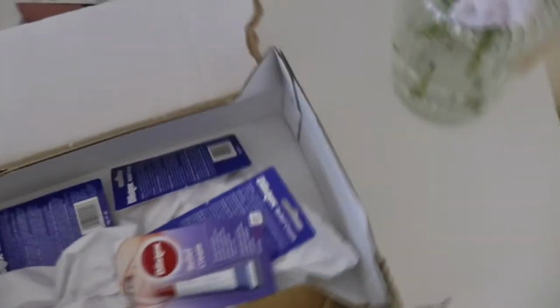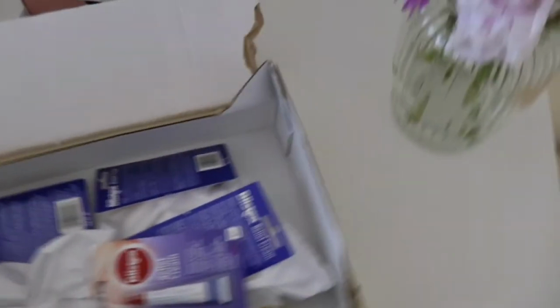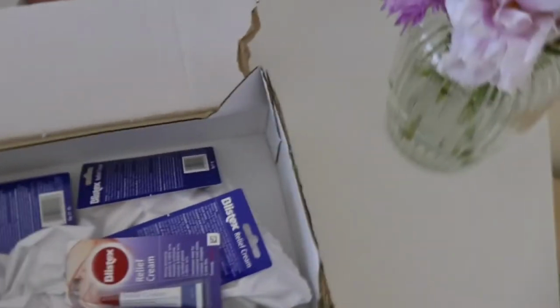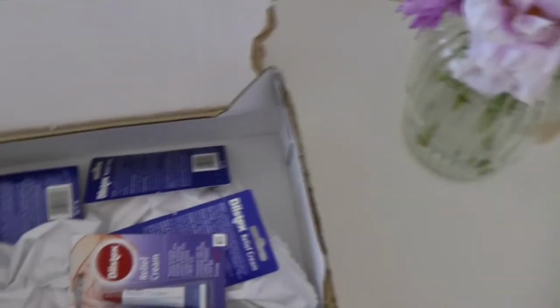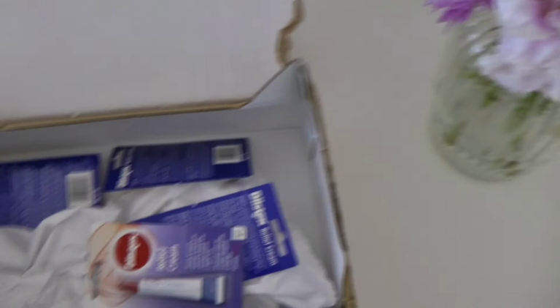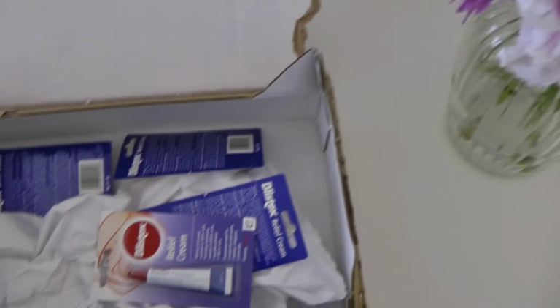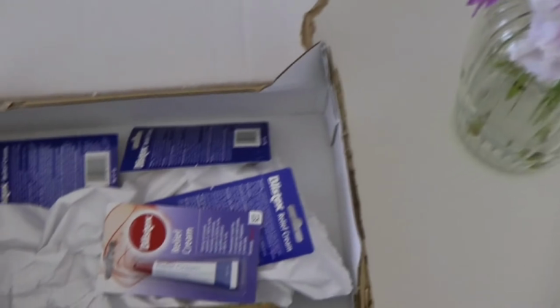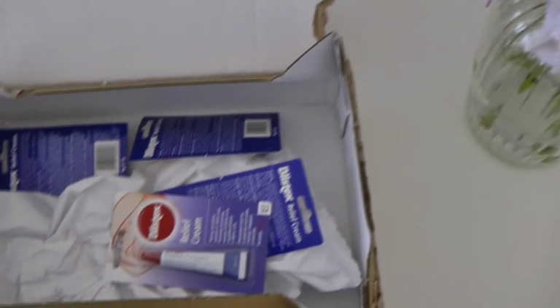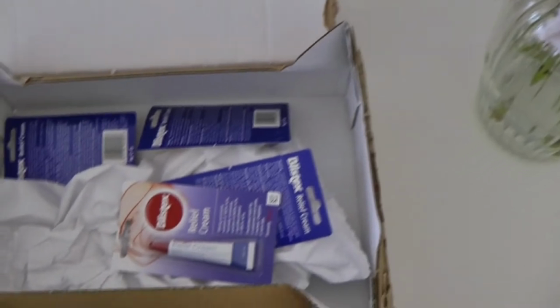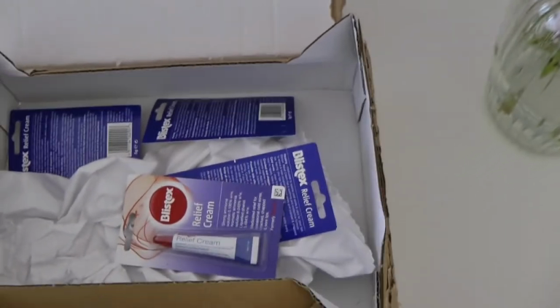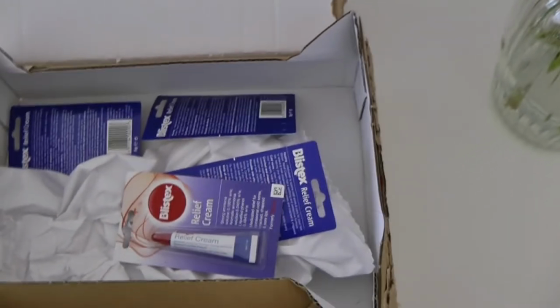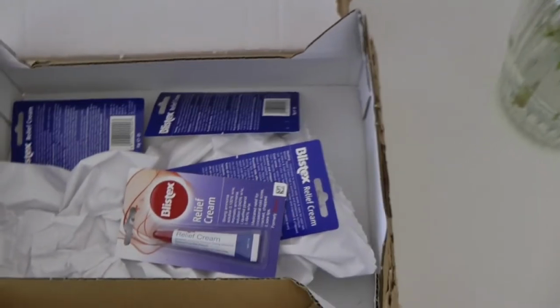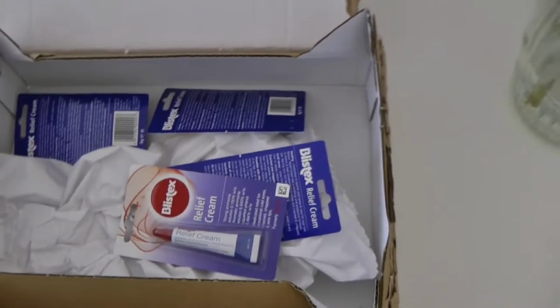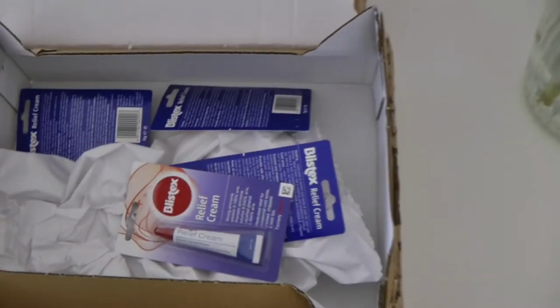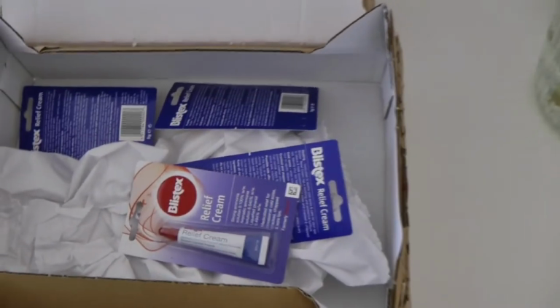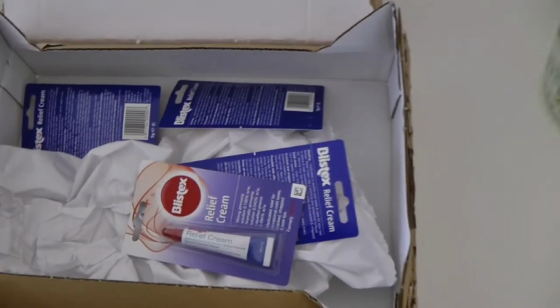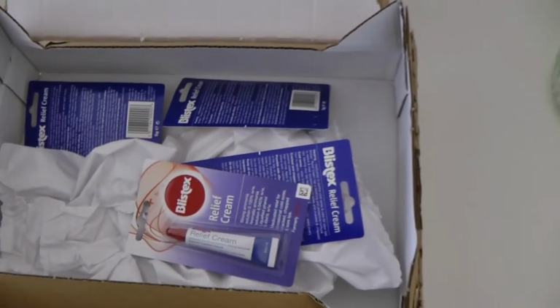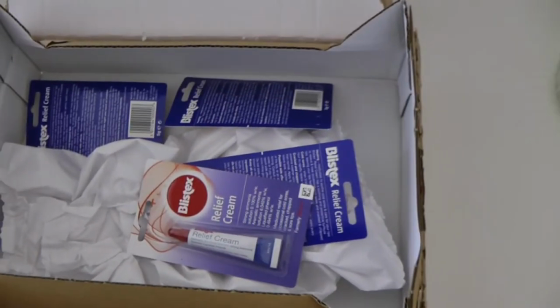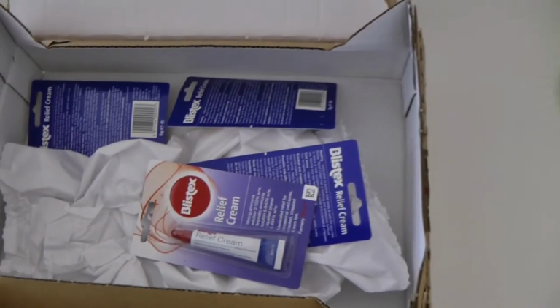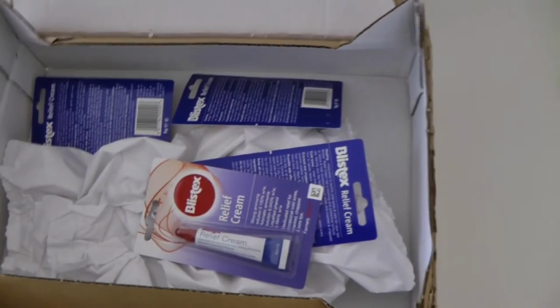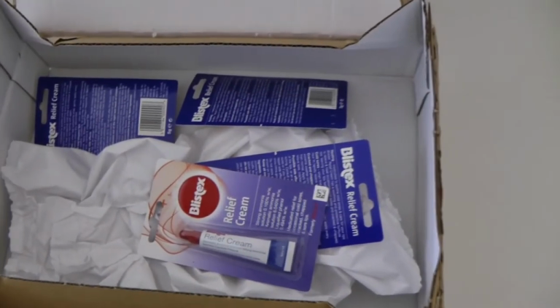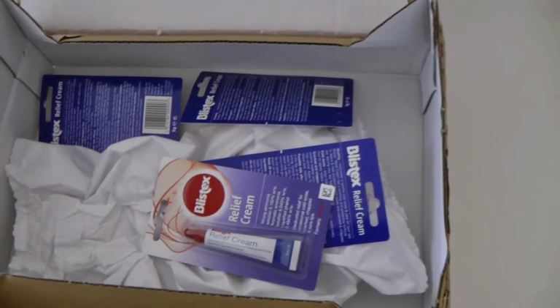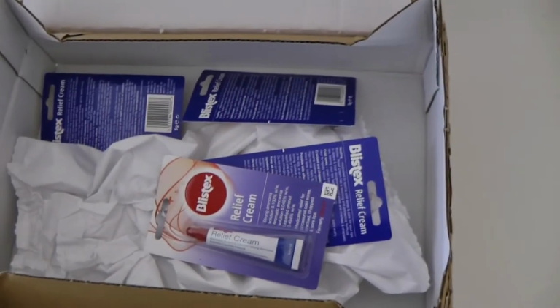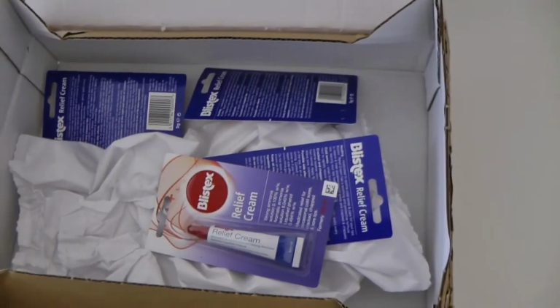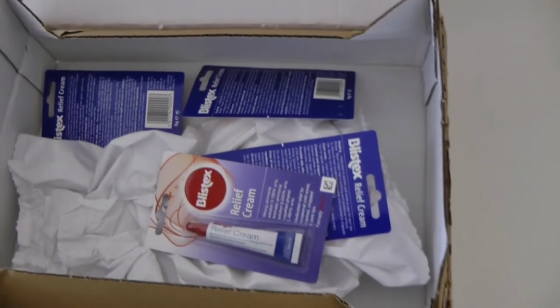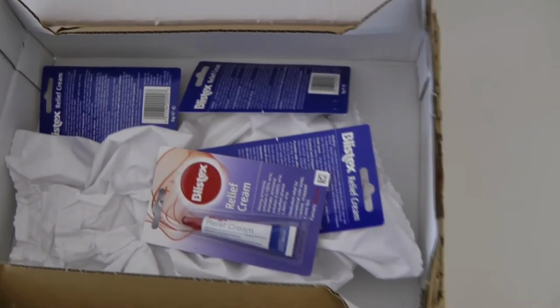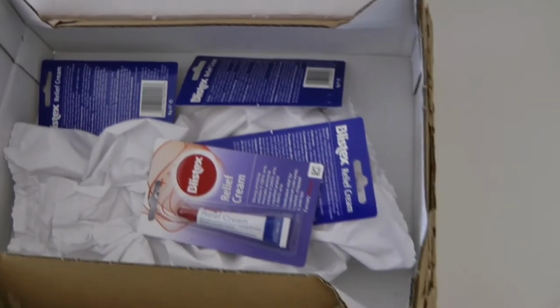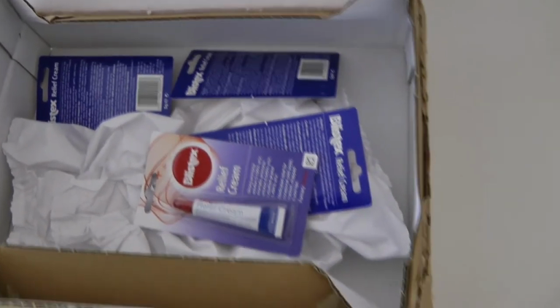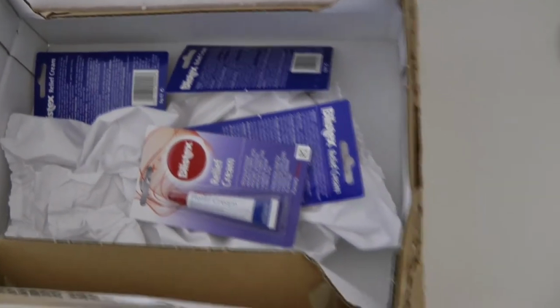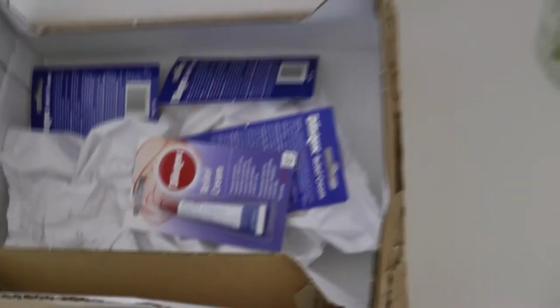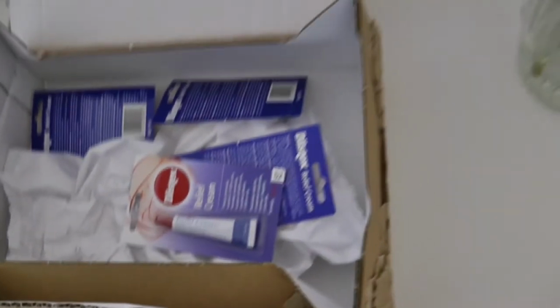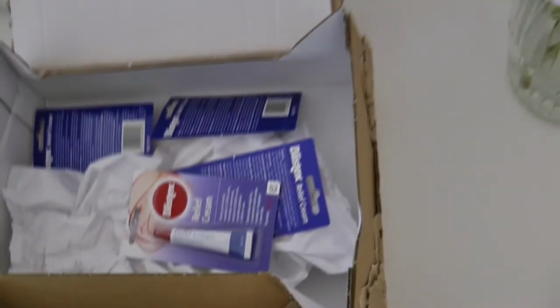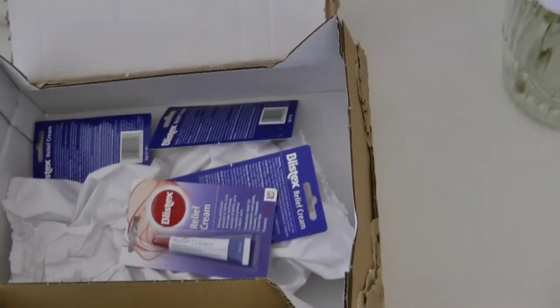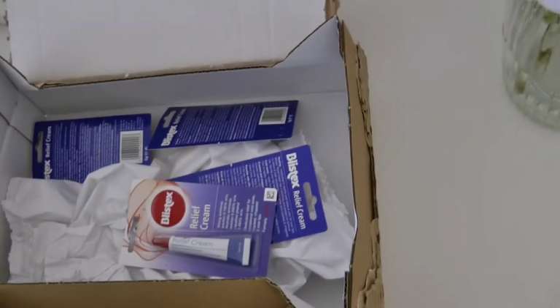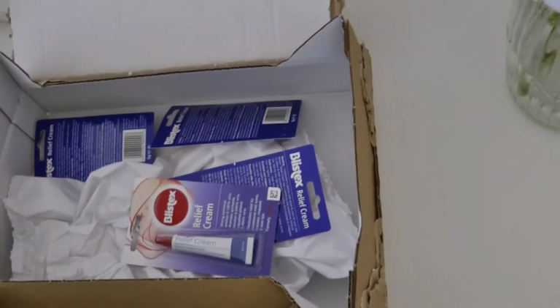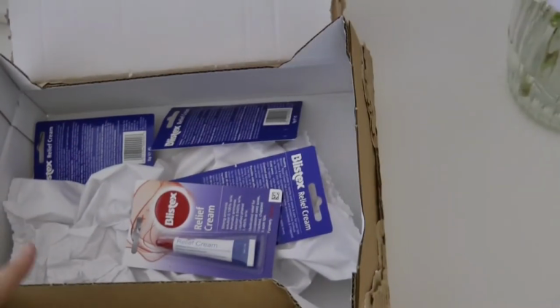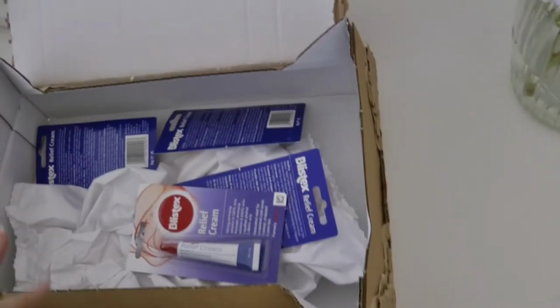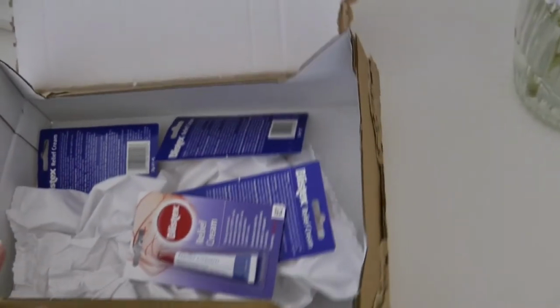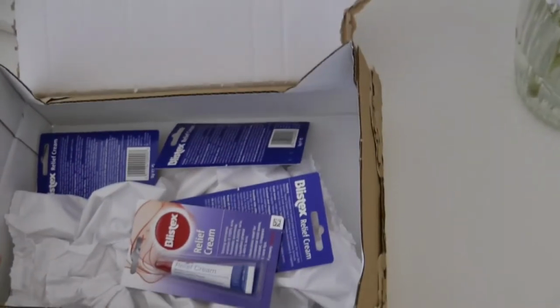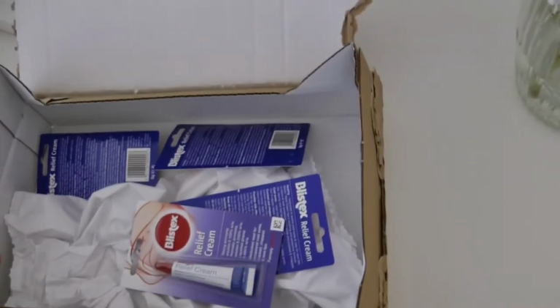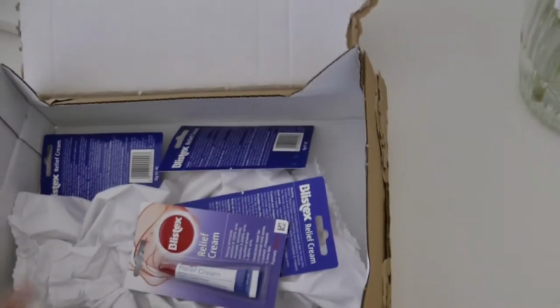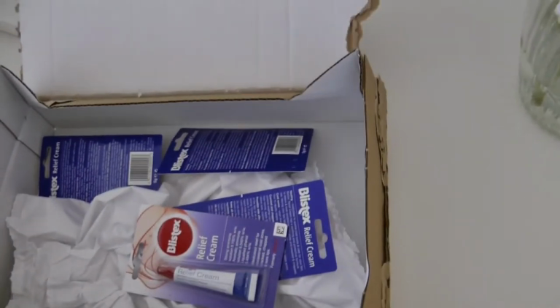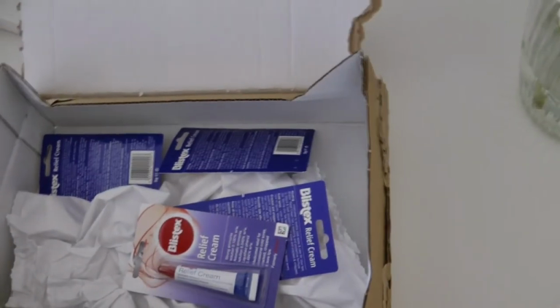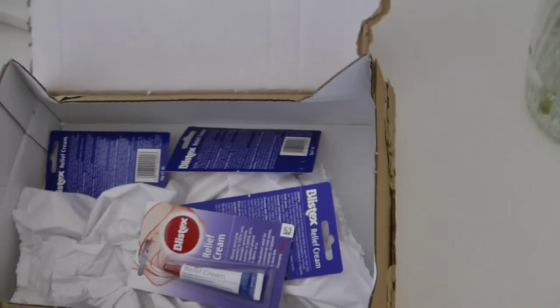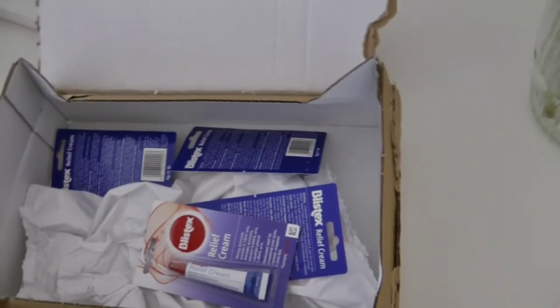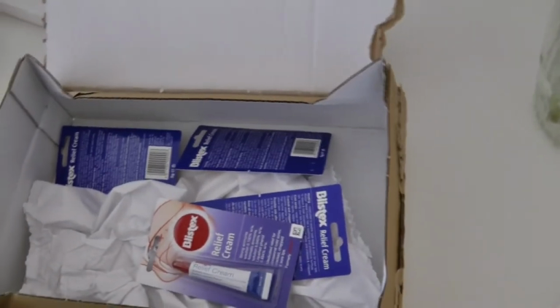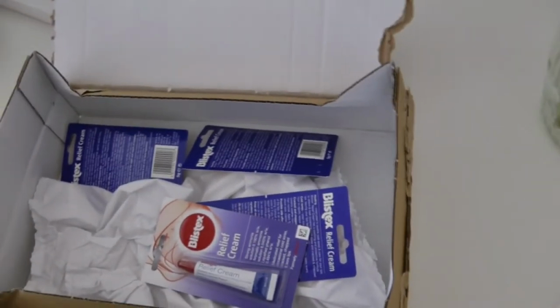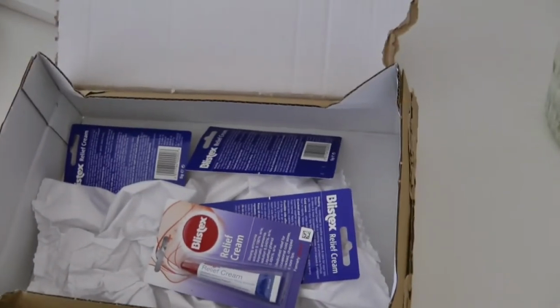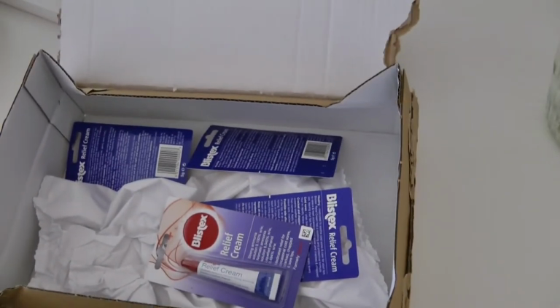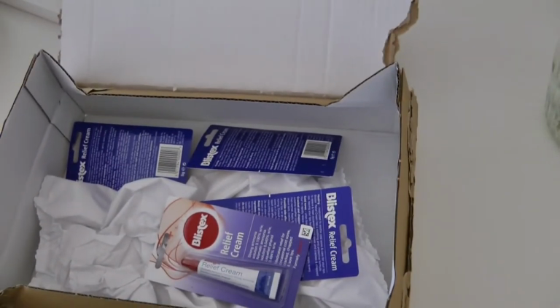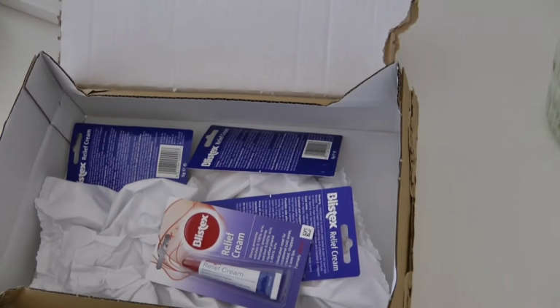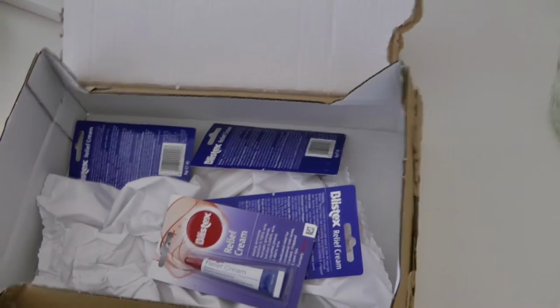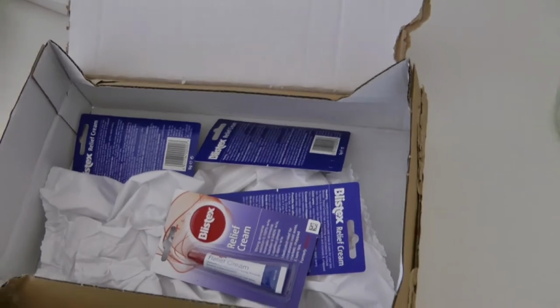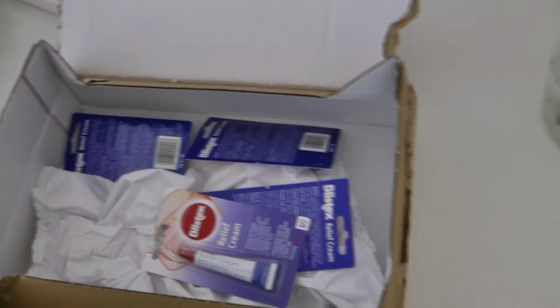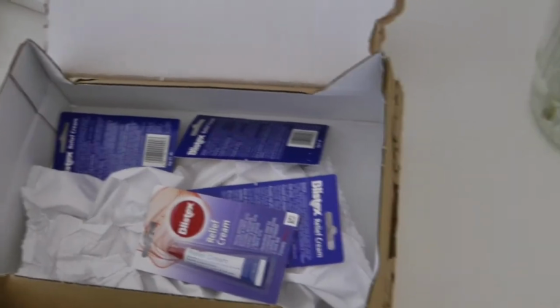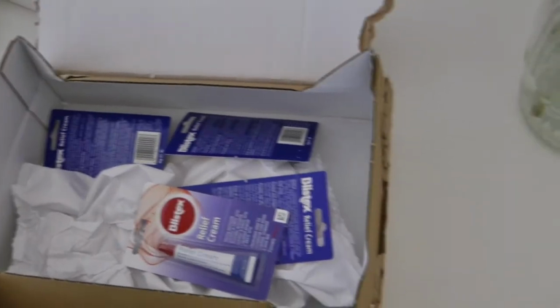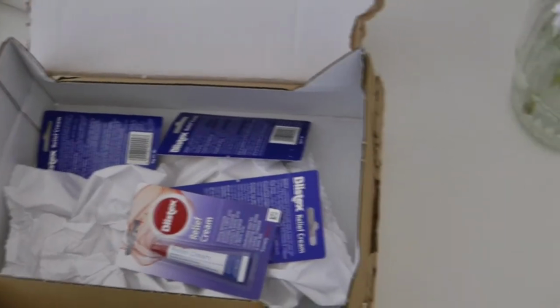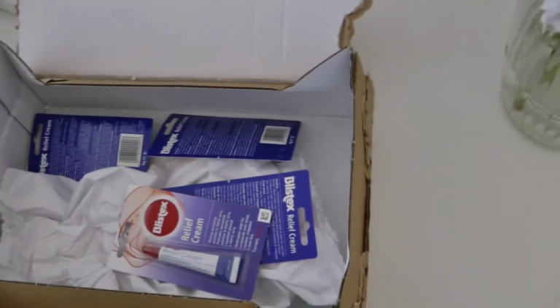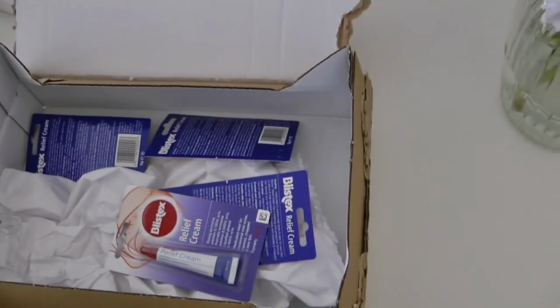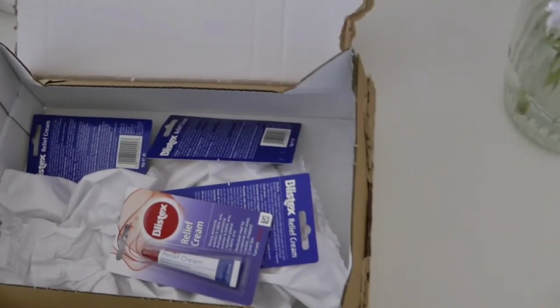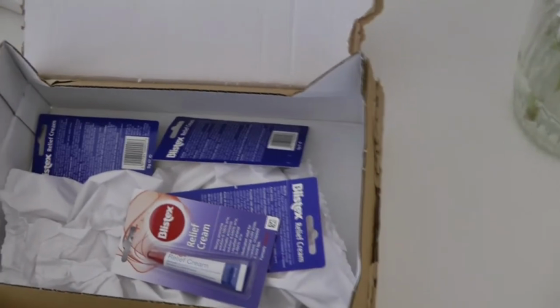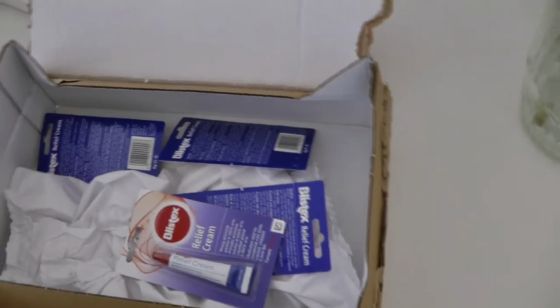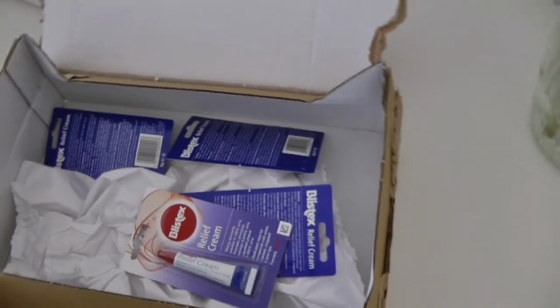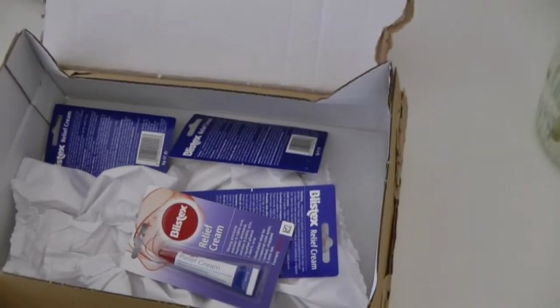I wasn't actually going to vlog today, I don't have any makeup on or anything like that, but I just got a couple of deliveries that I wanted to vlog.